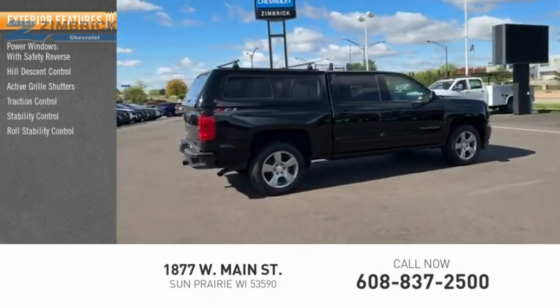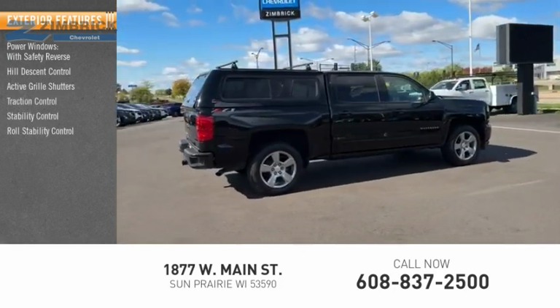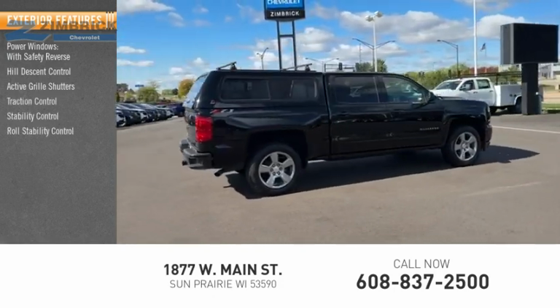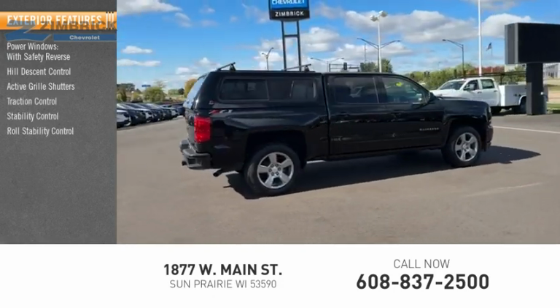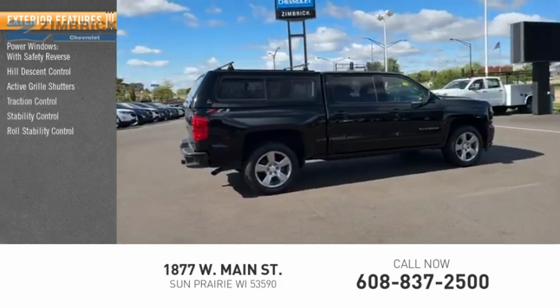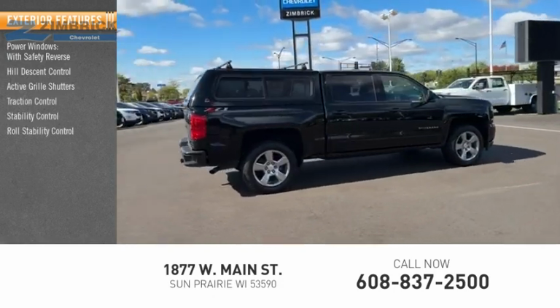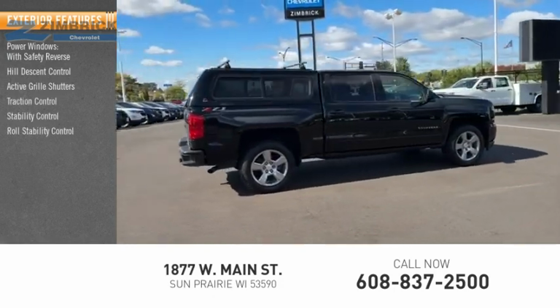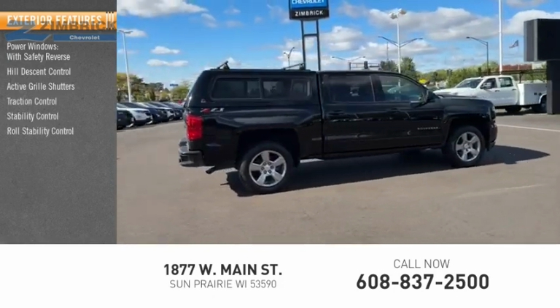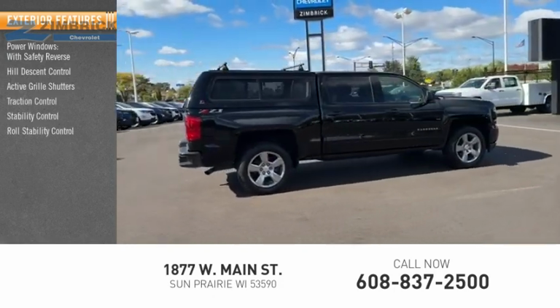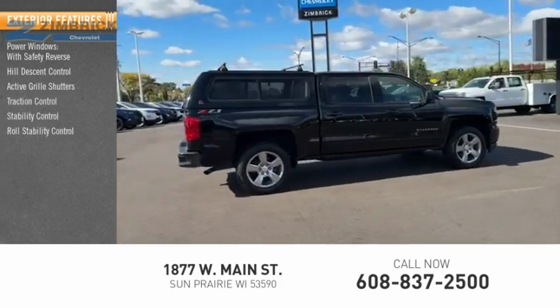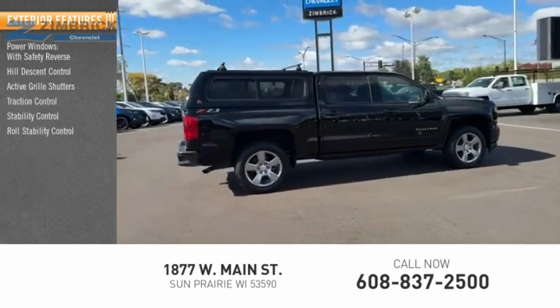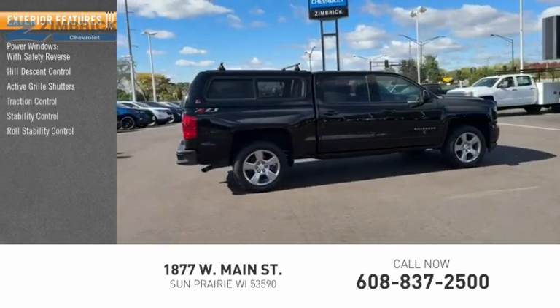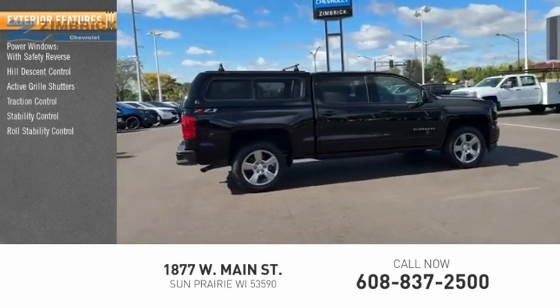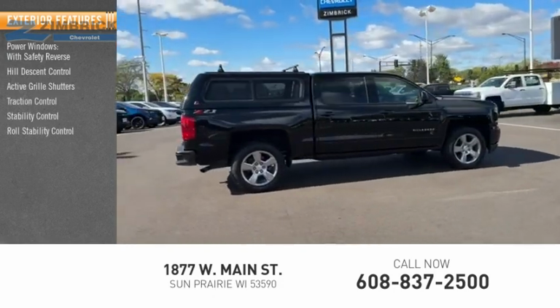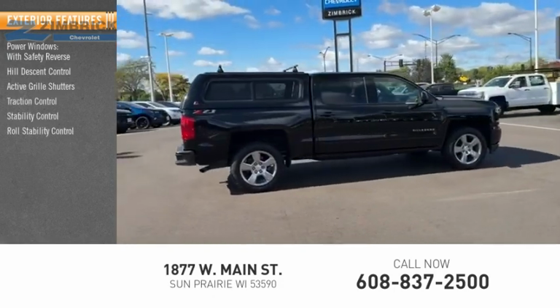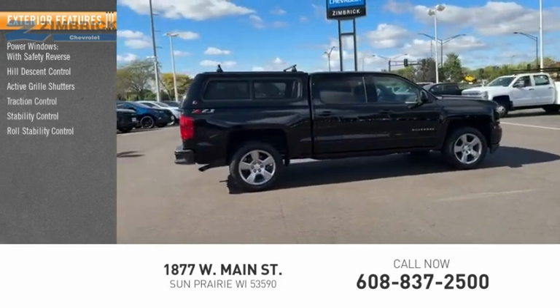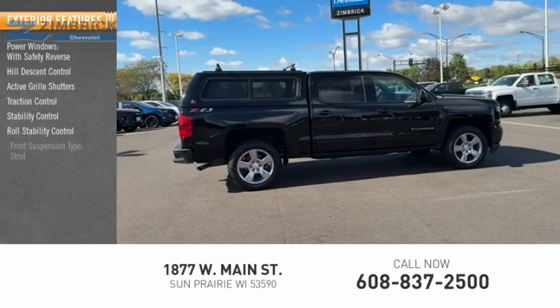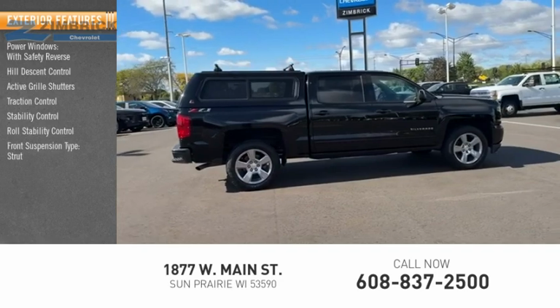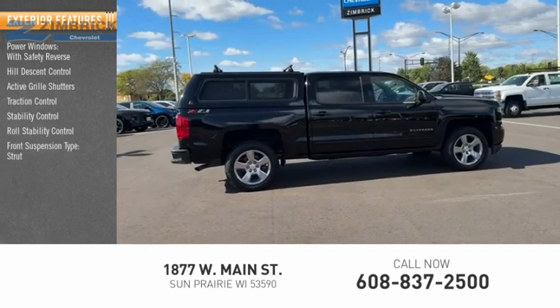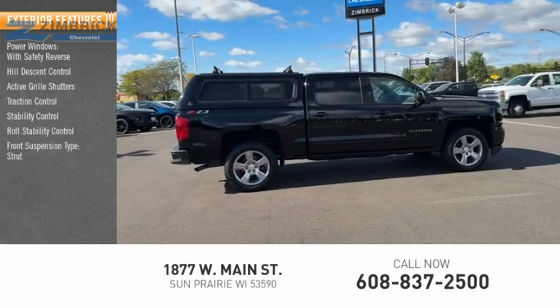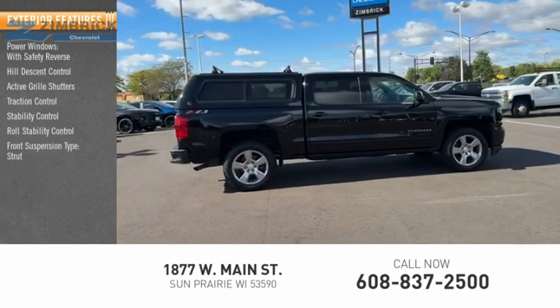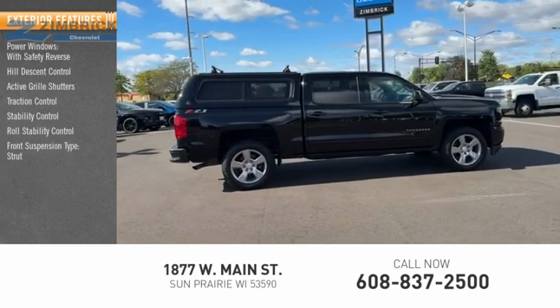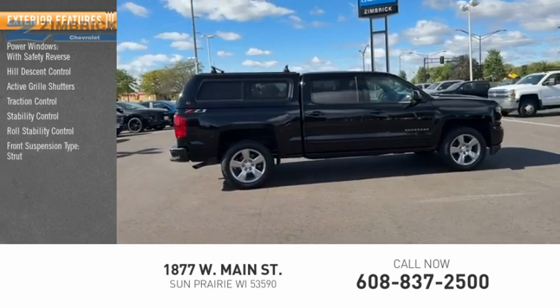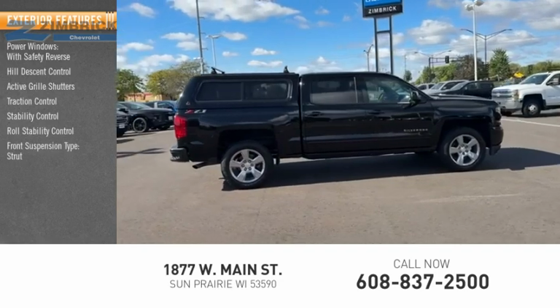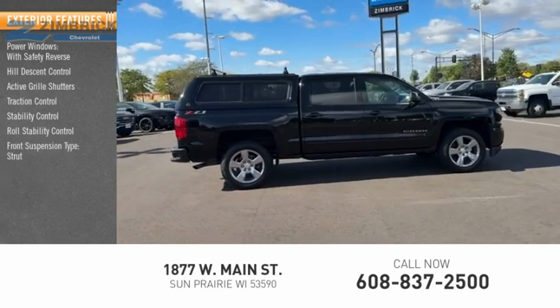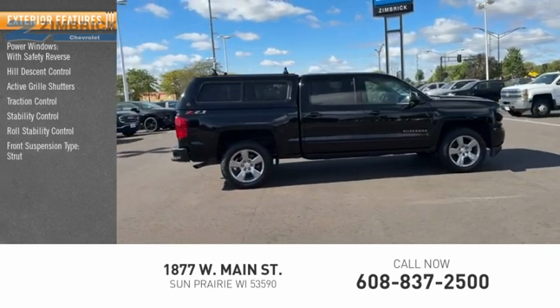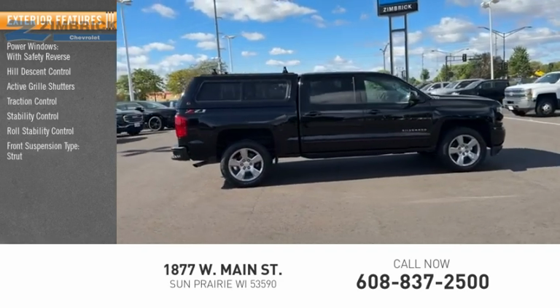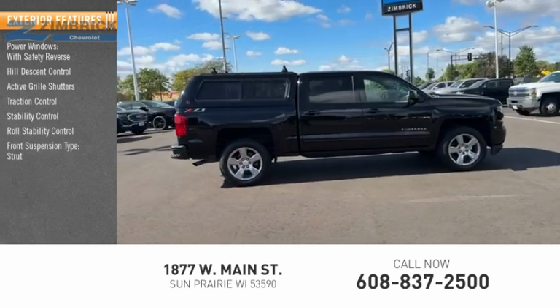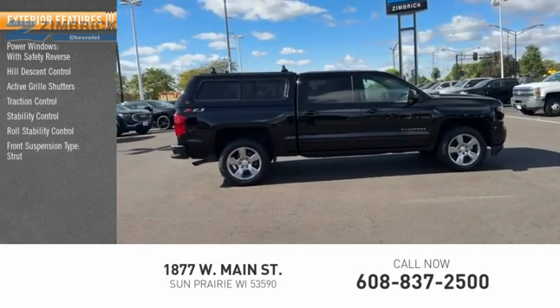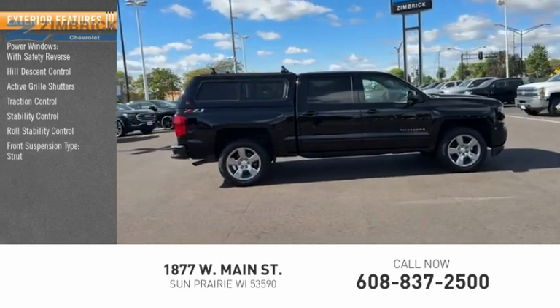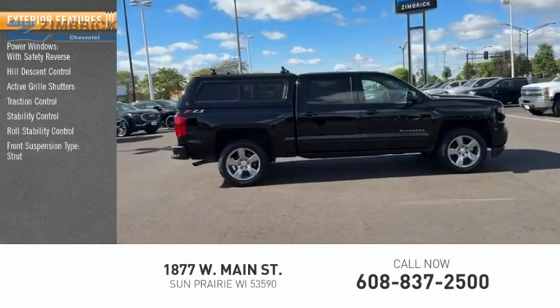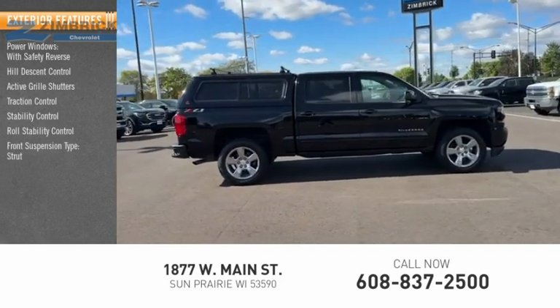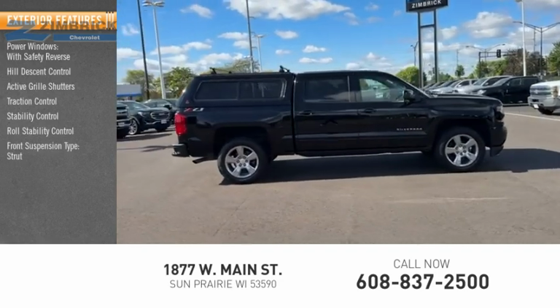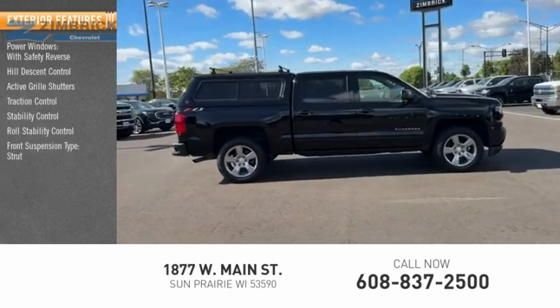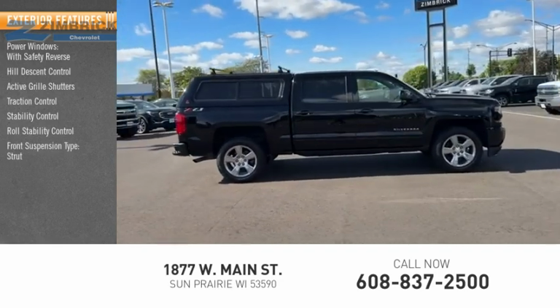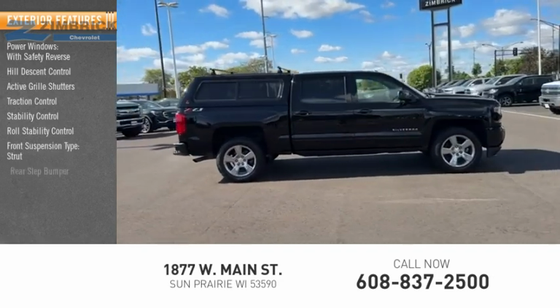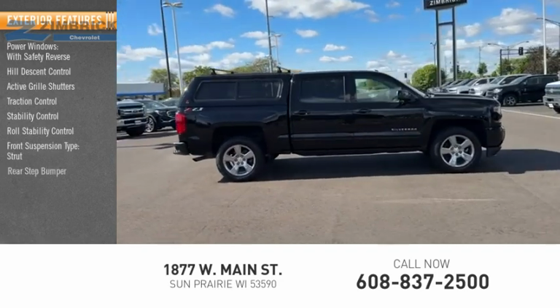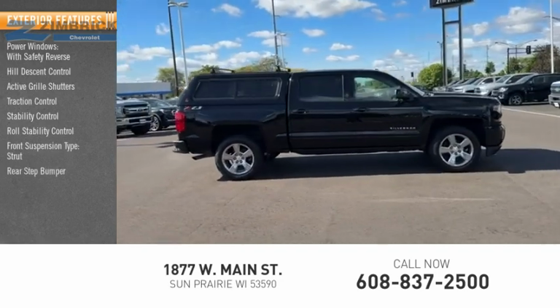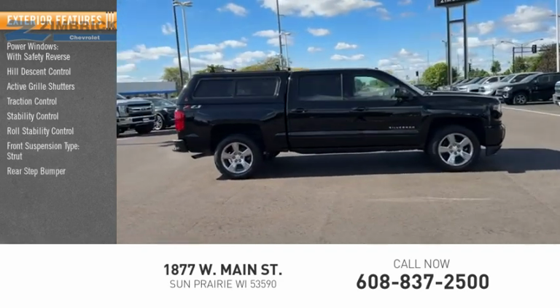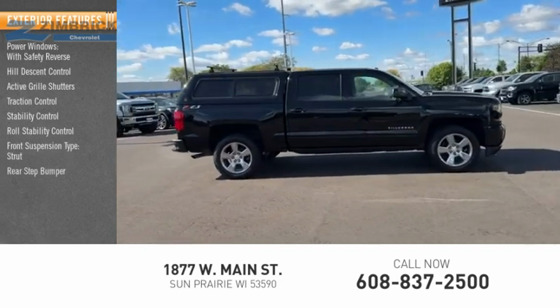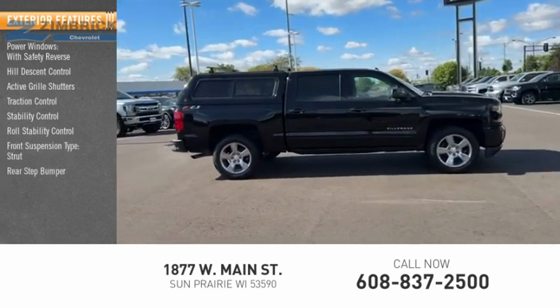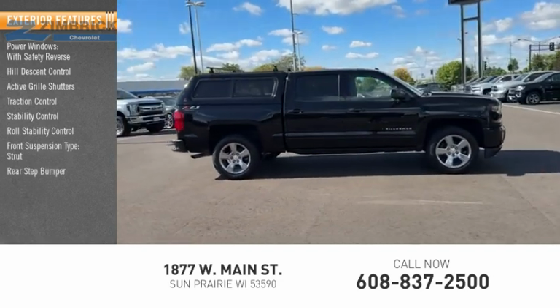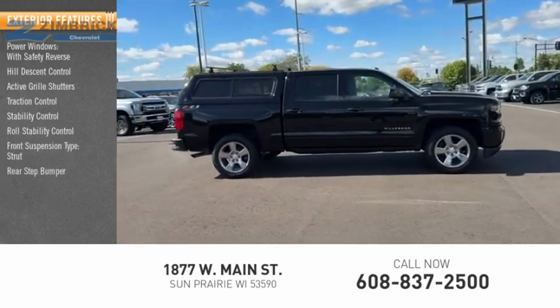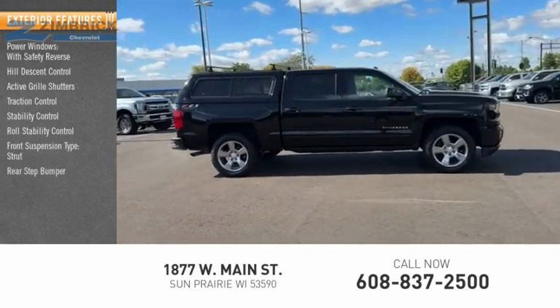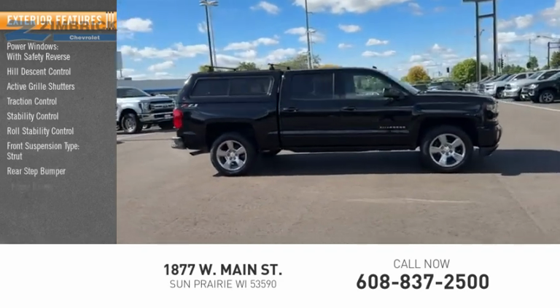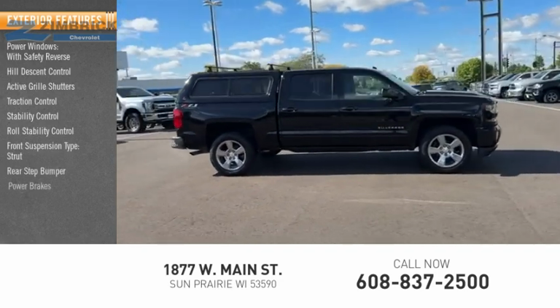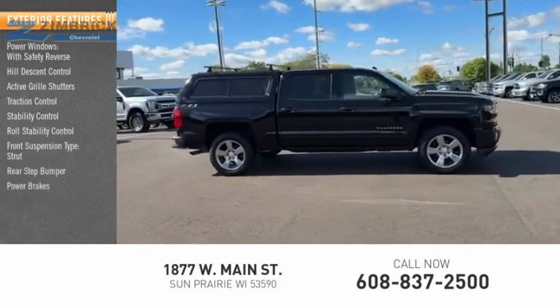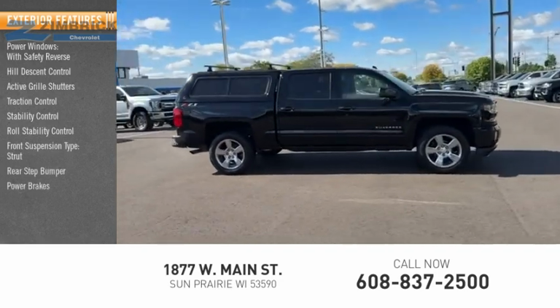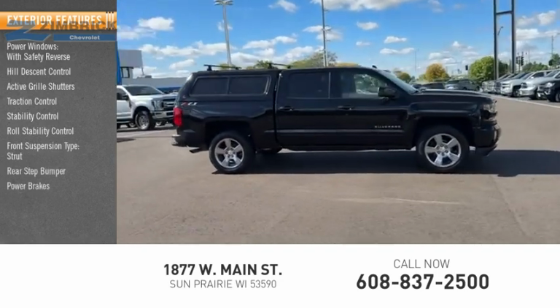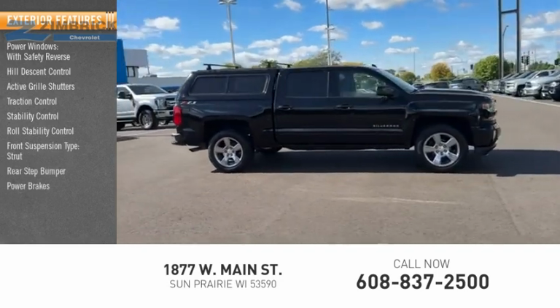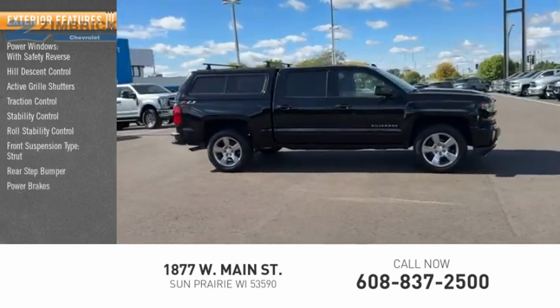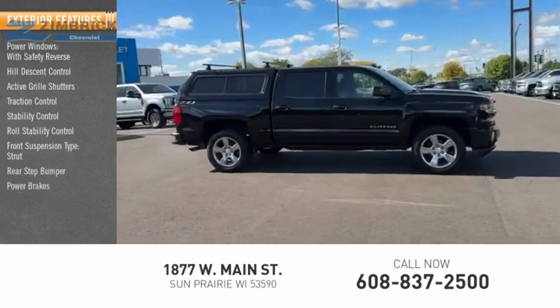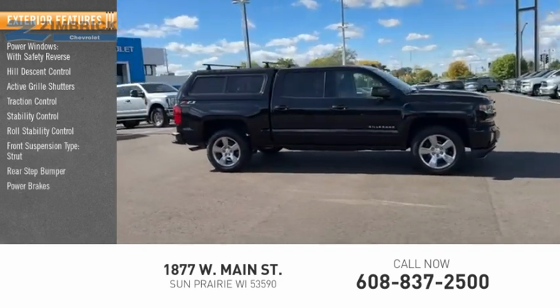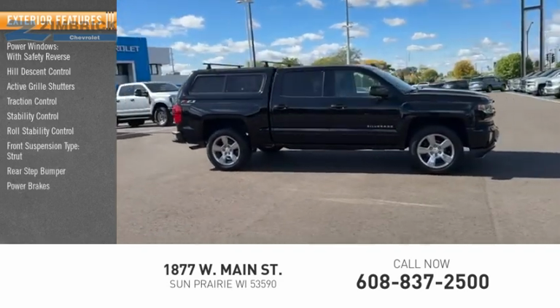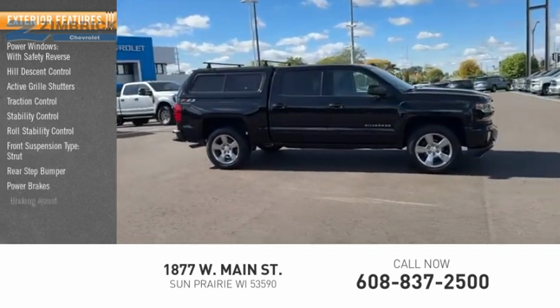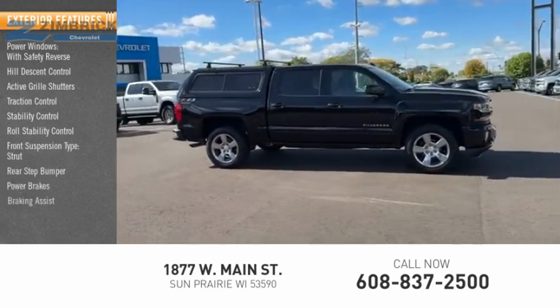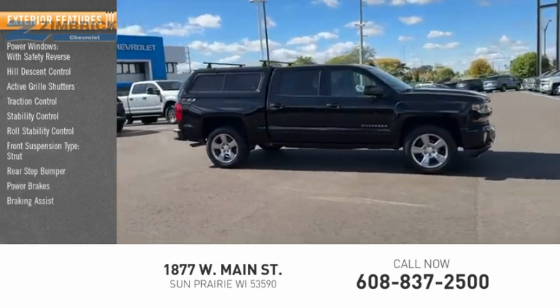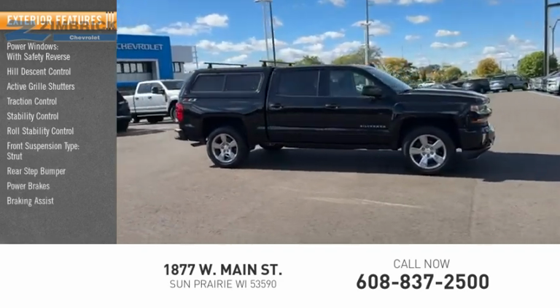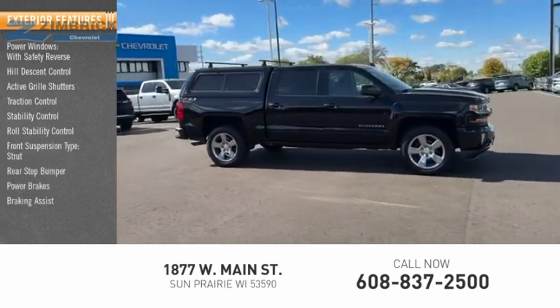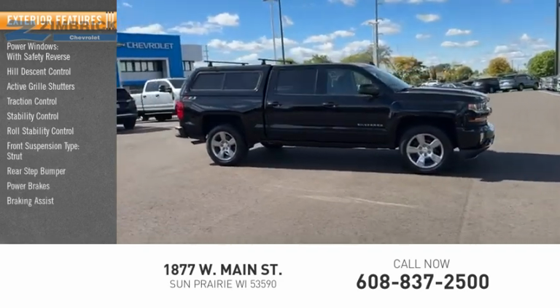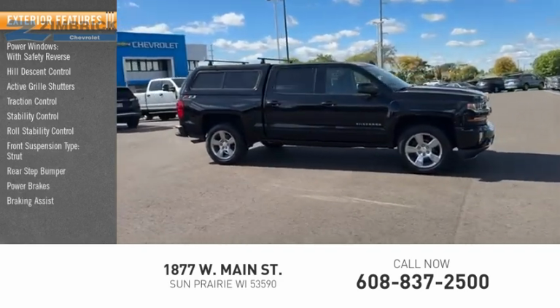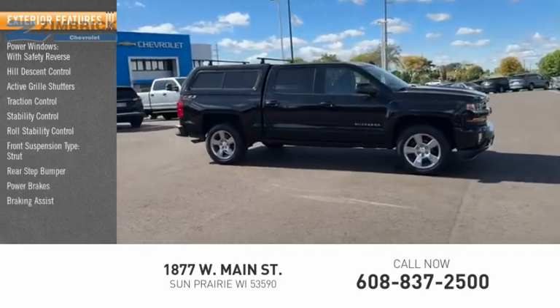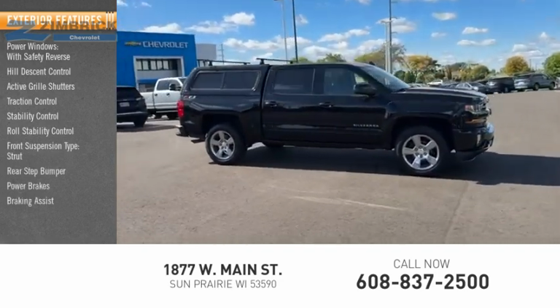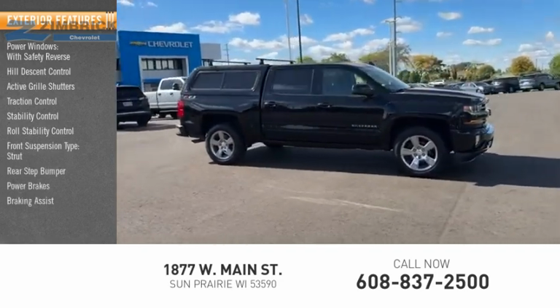Roll stability control, front suspension type strut, rear step bumper, power brakes, braking assist.